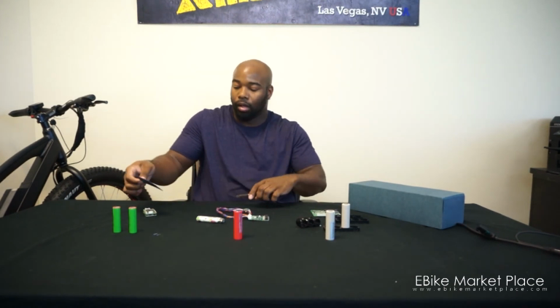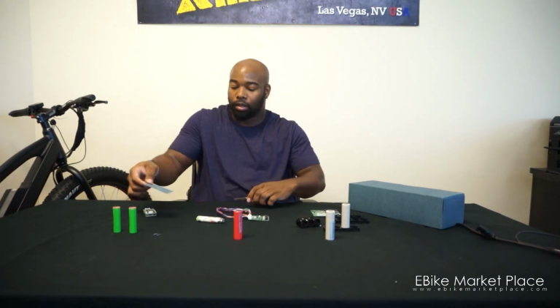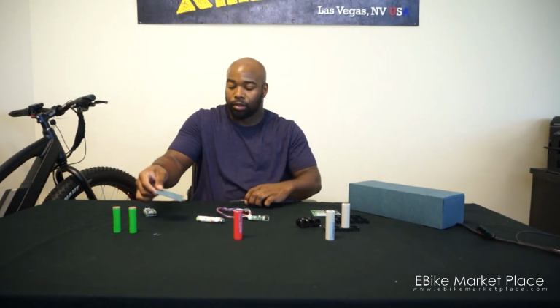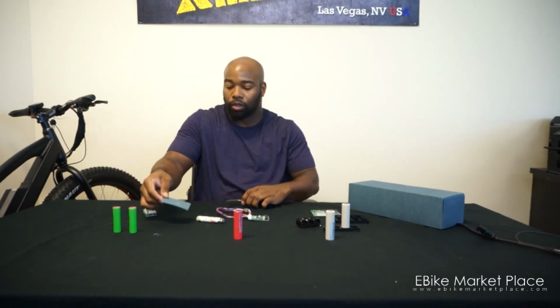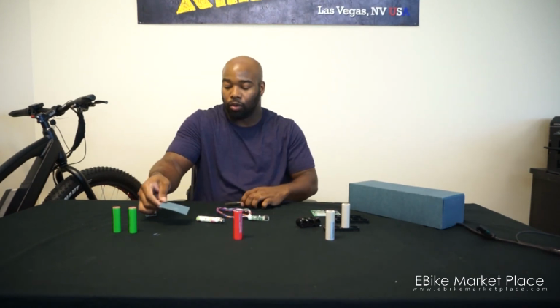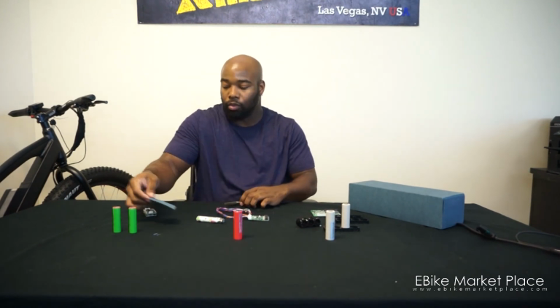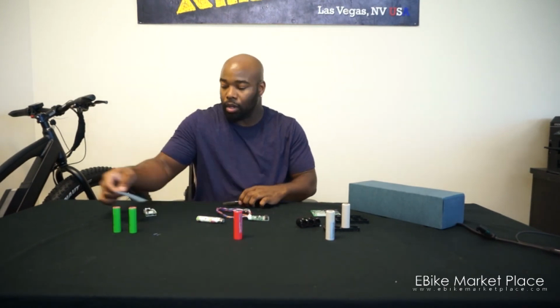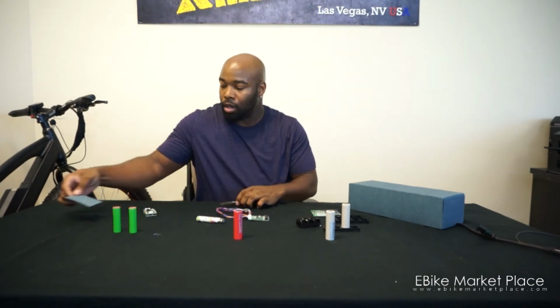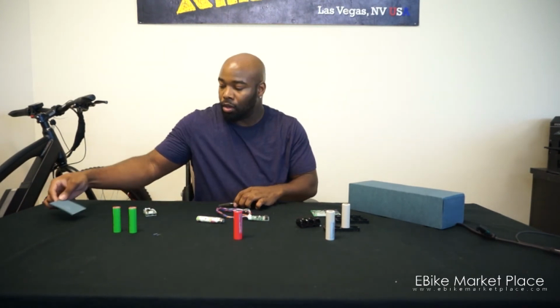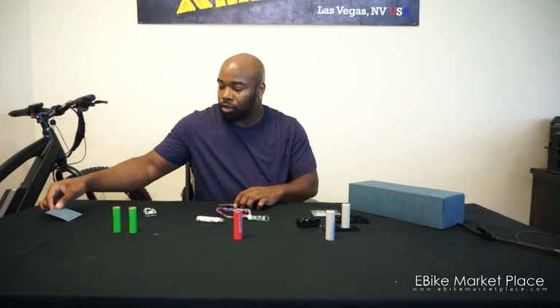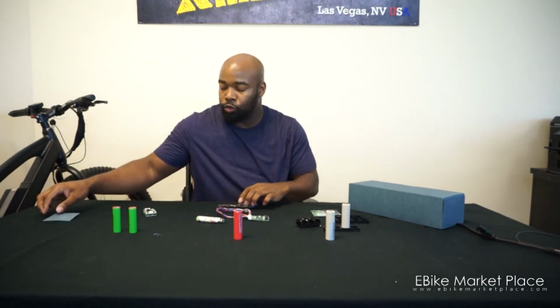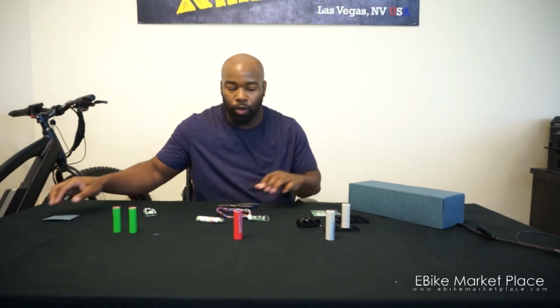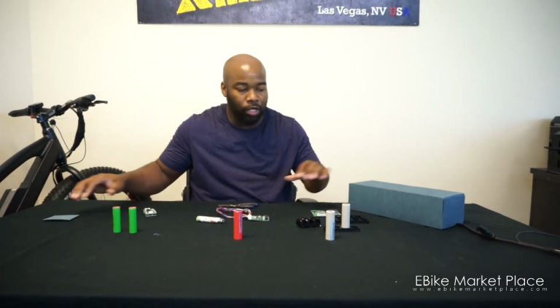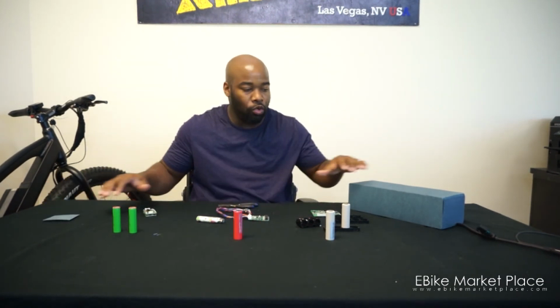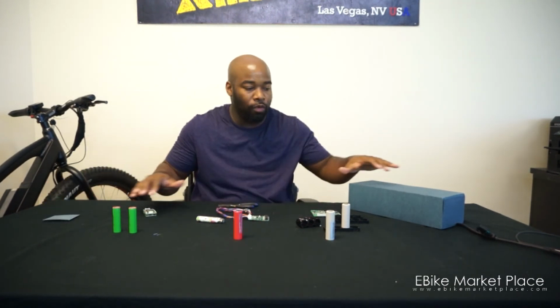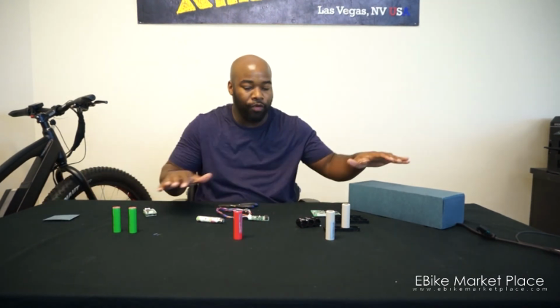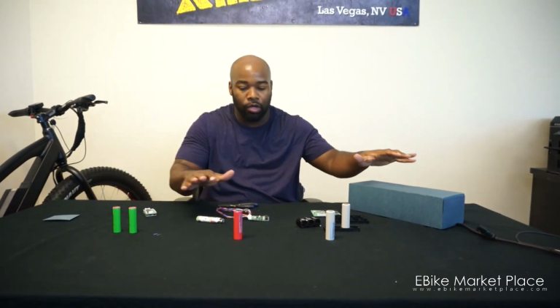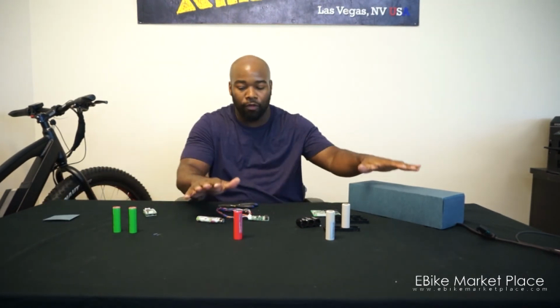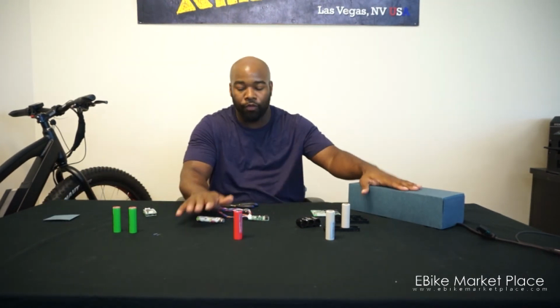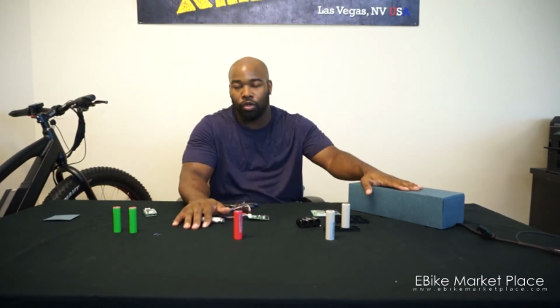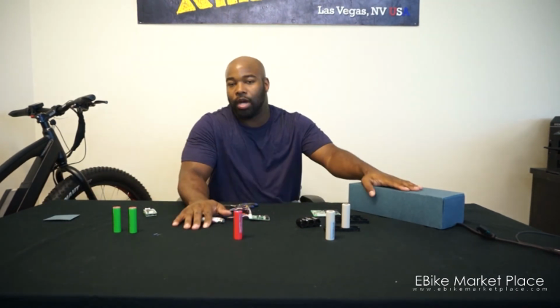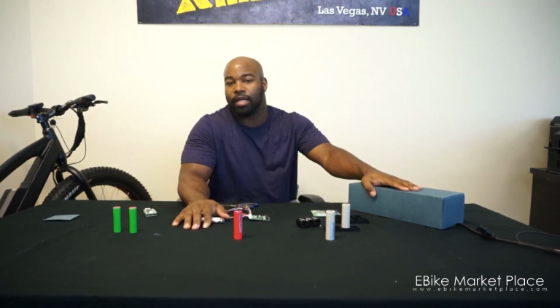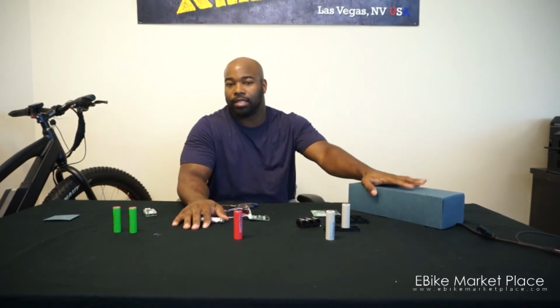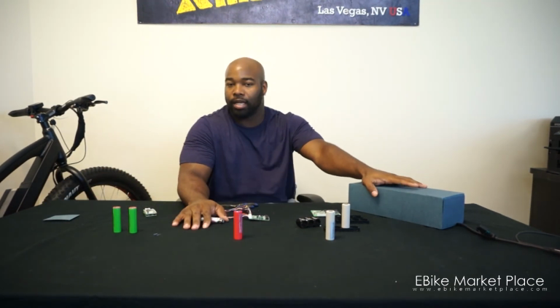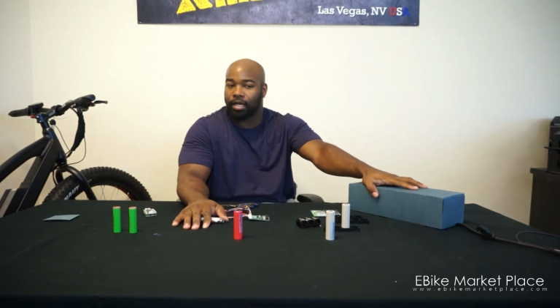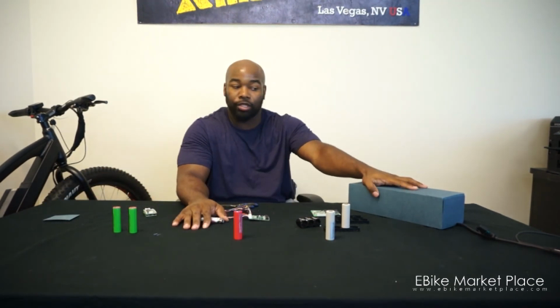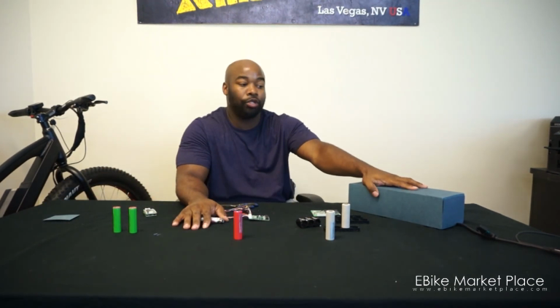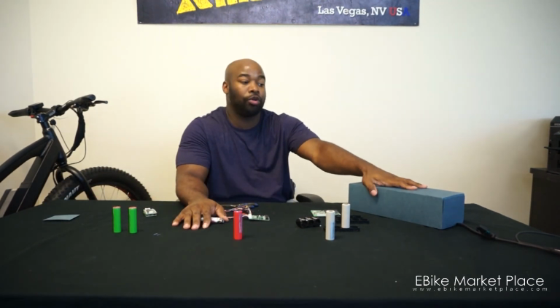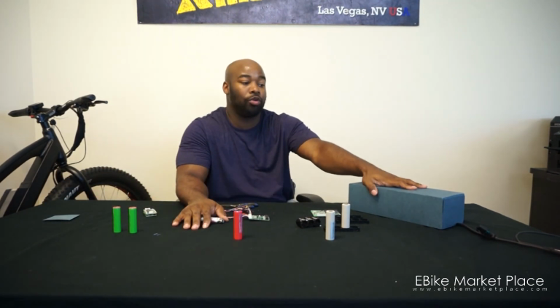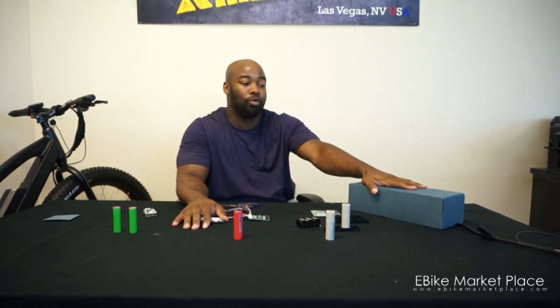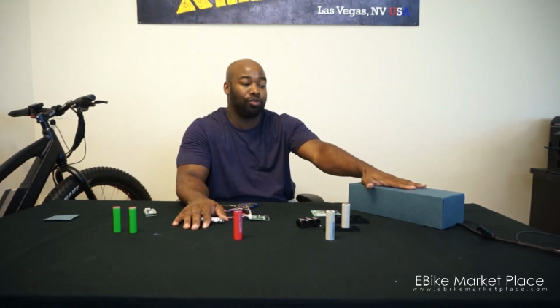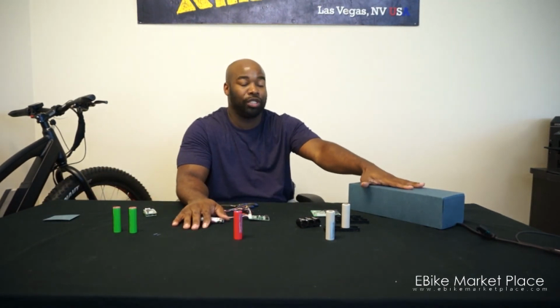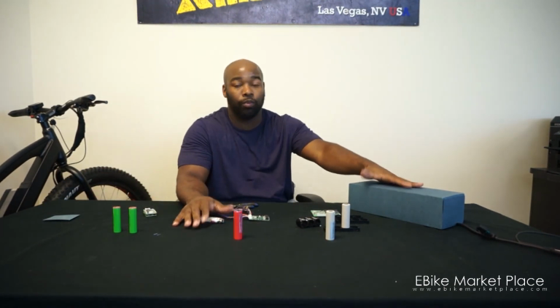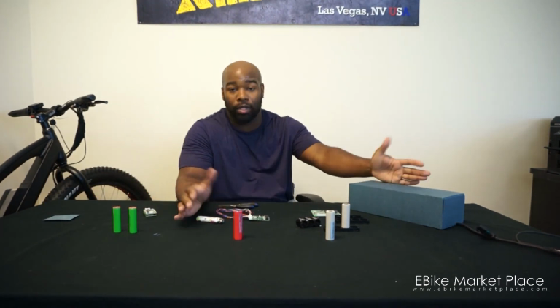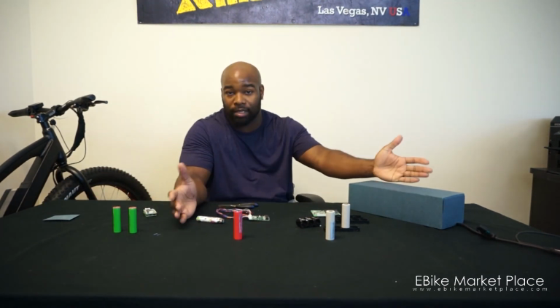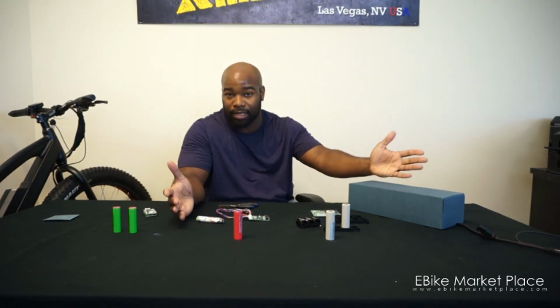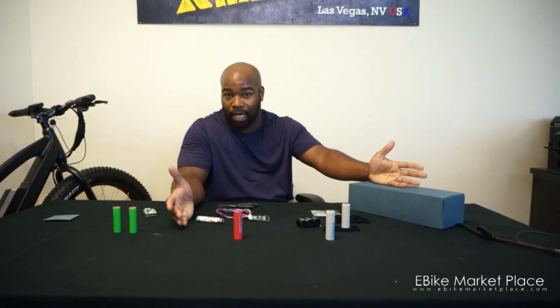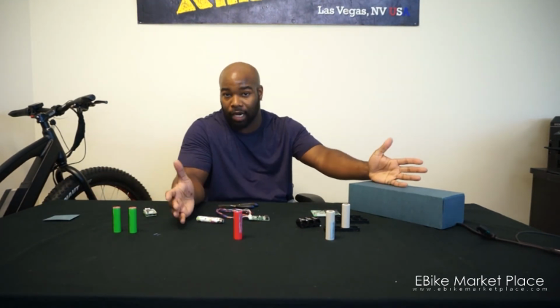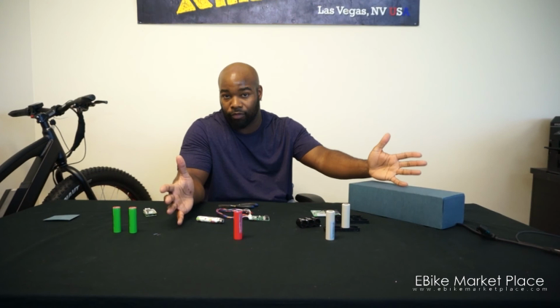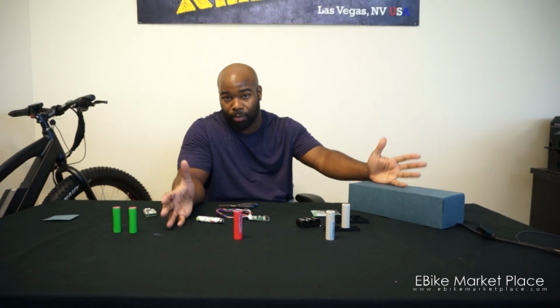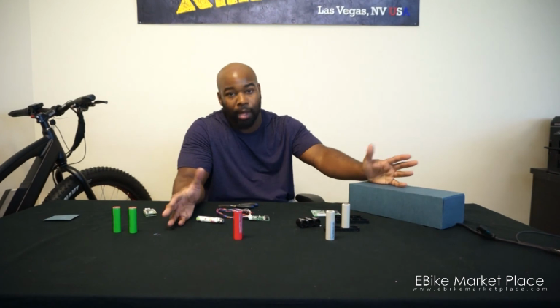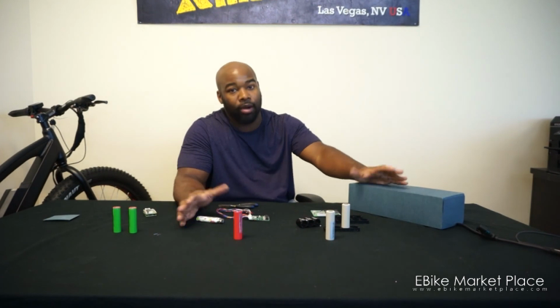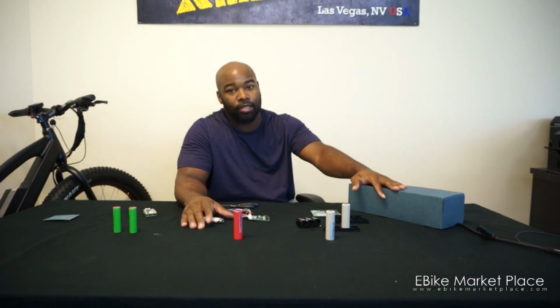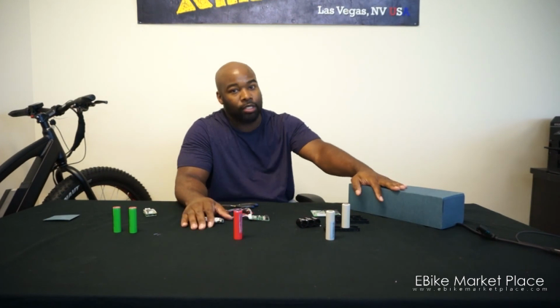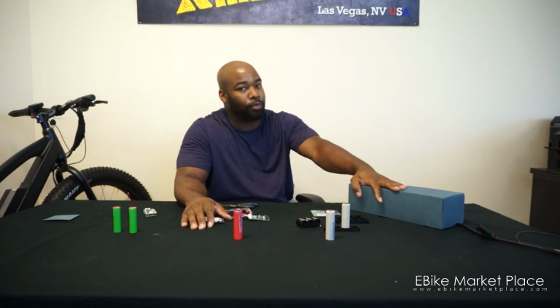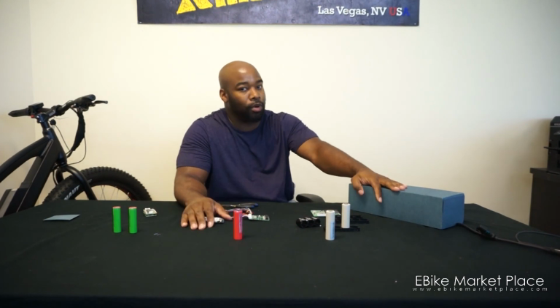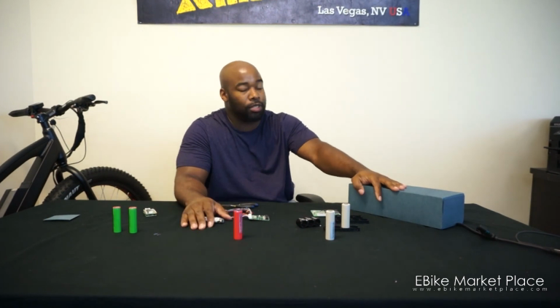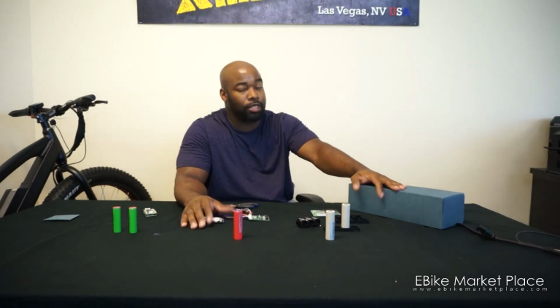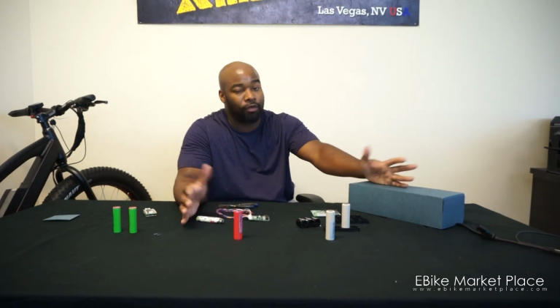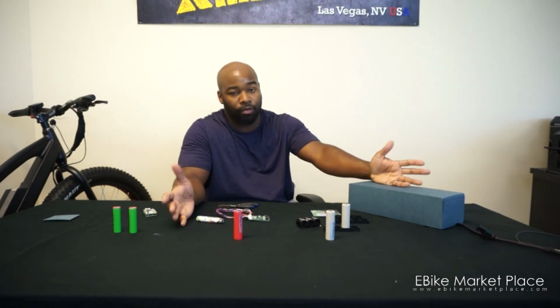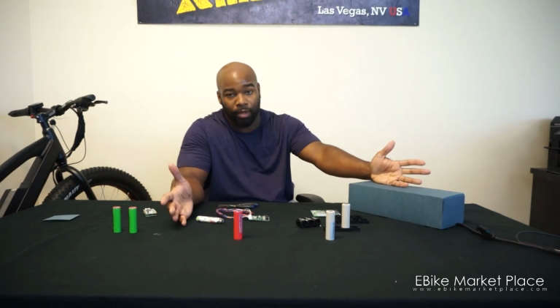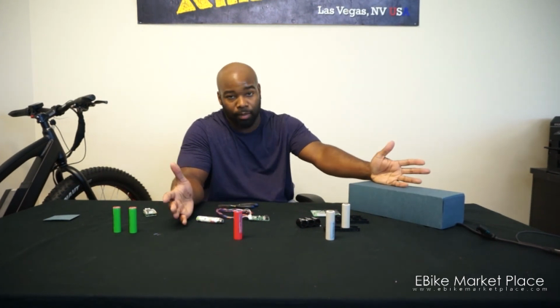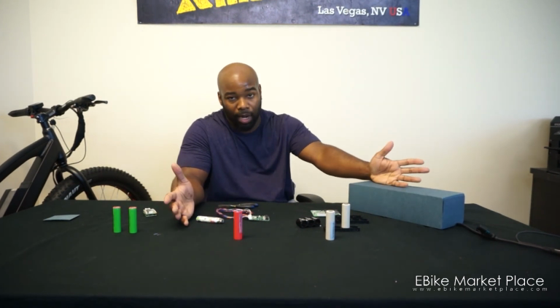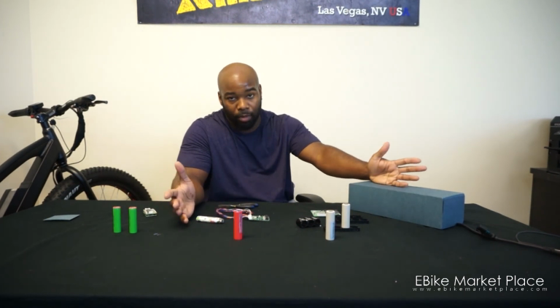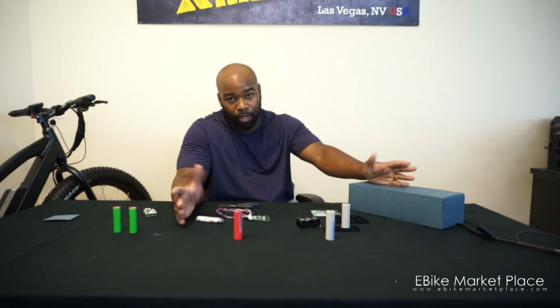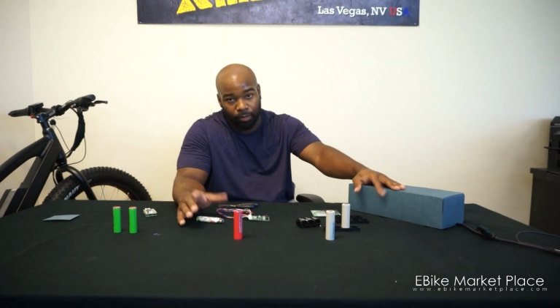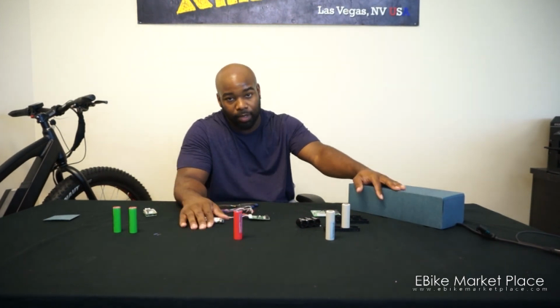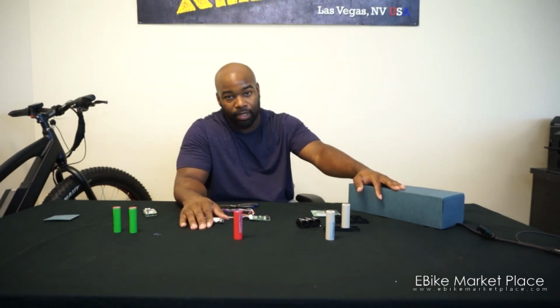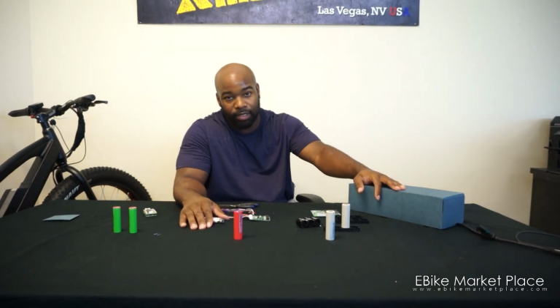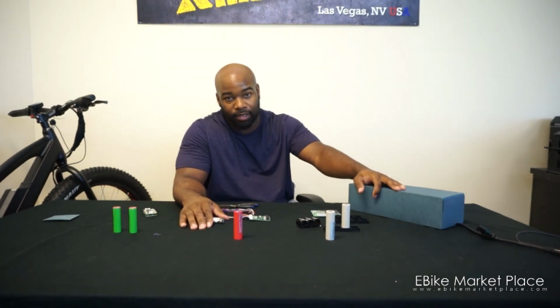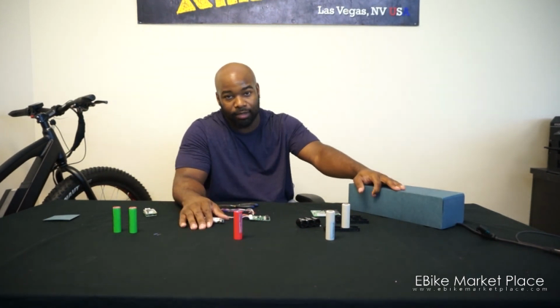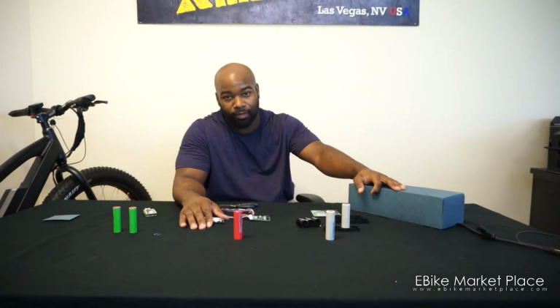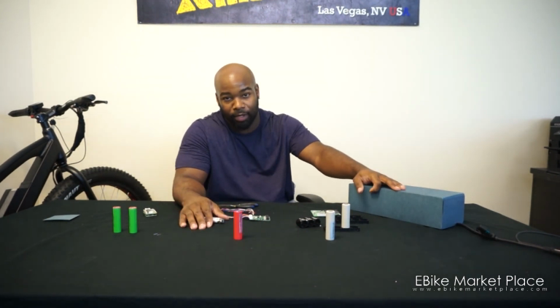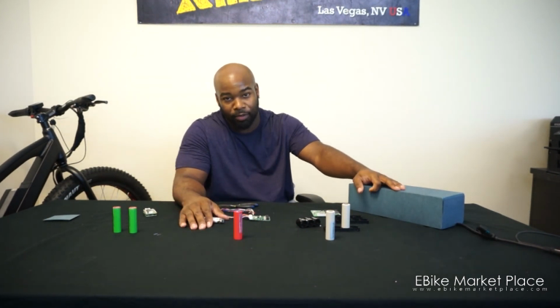I just wanted to do a video for you guys today to show you what's inside of your batteries that you purchased here from eBike Marketplace. Thank you.